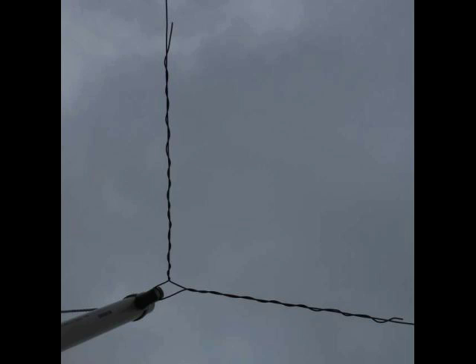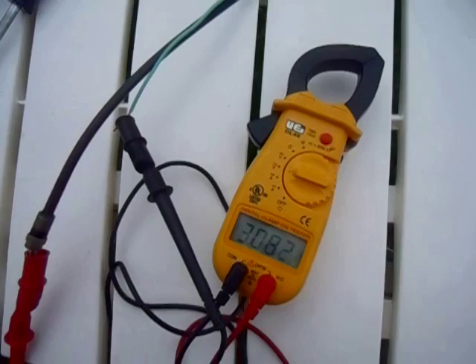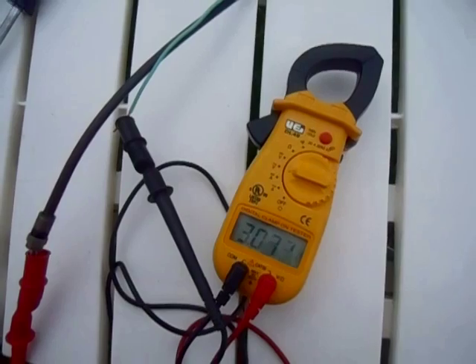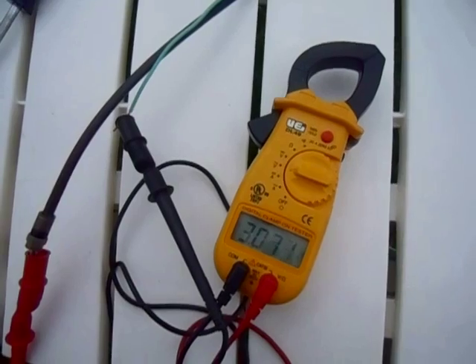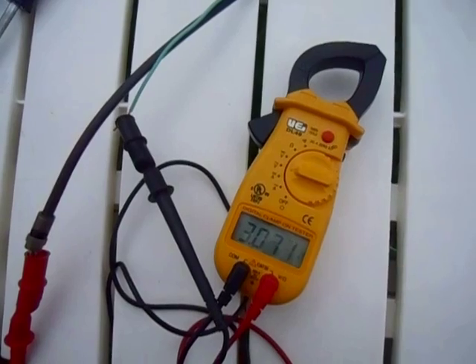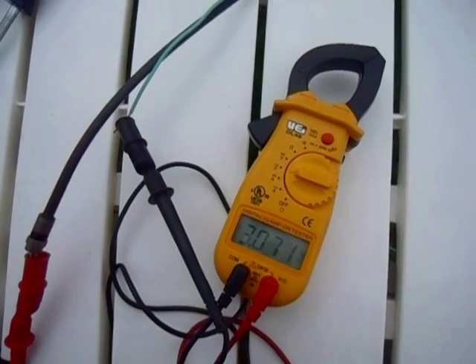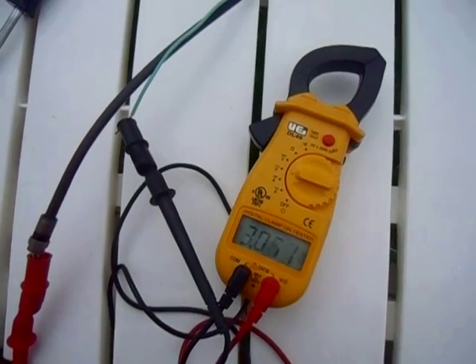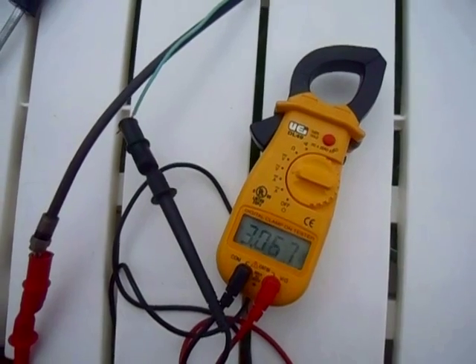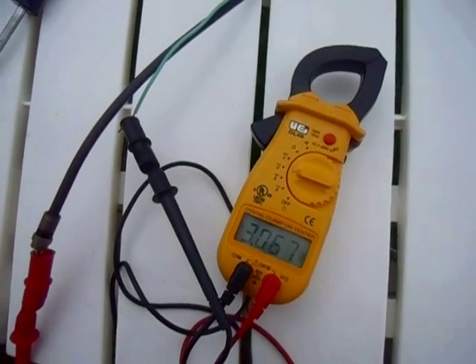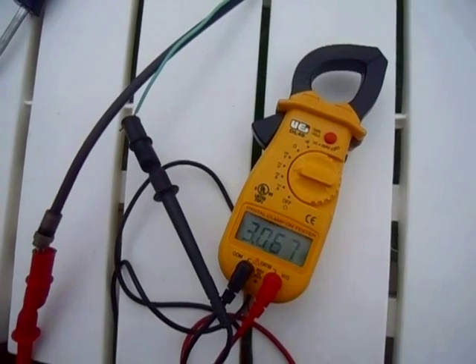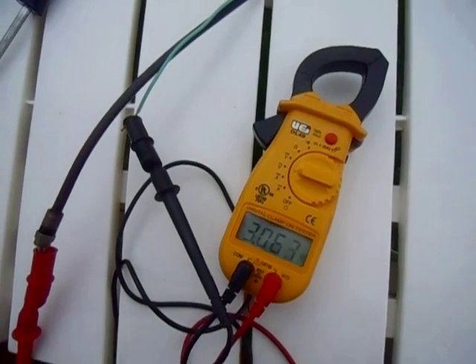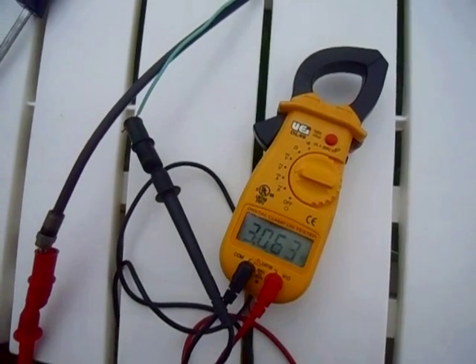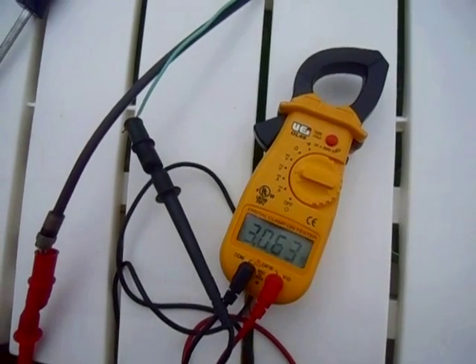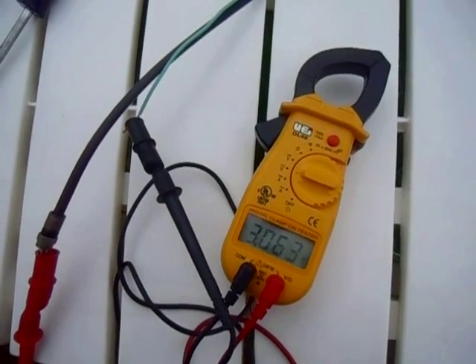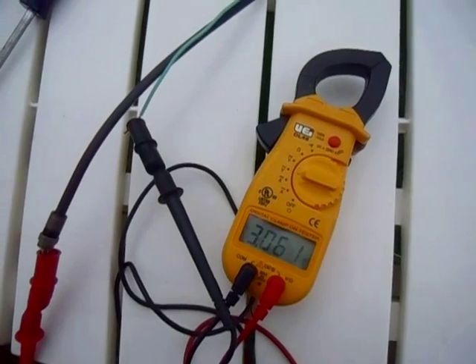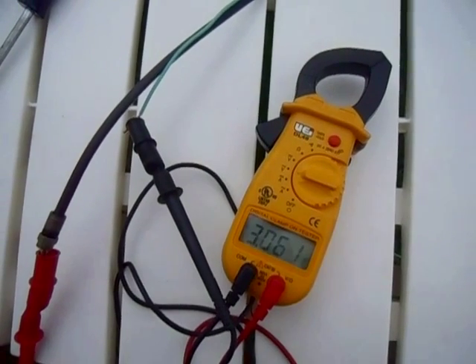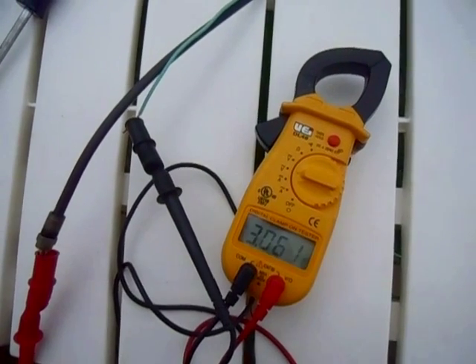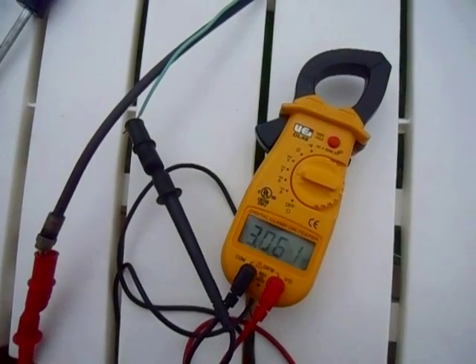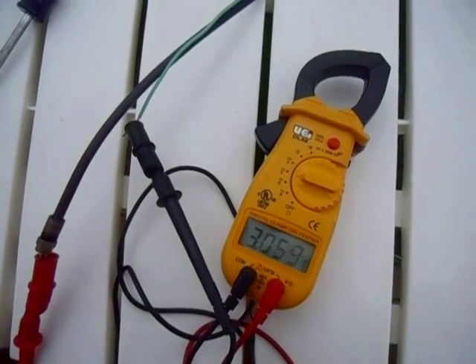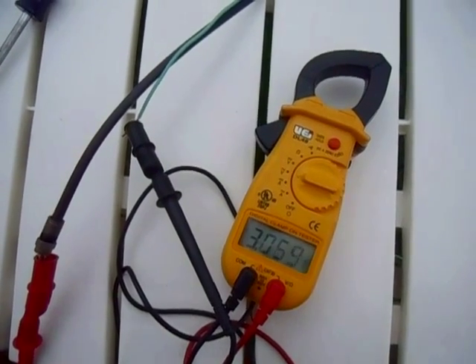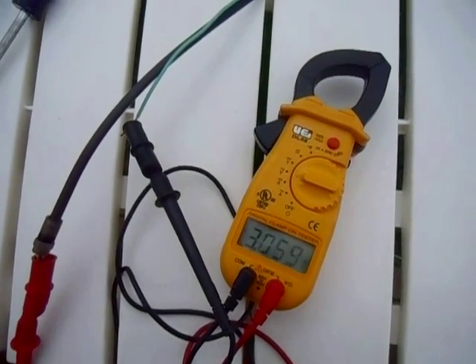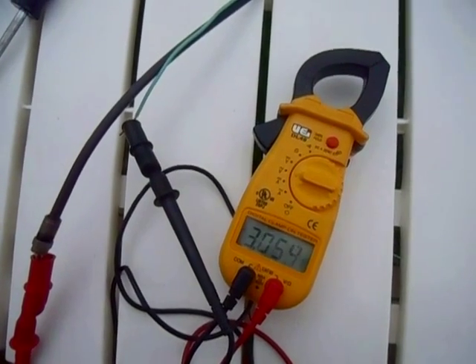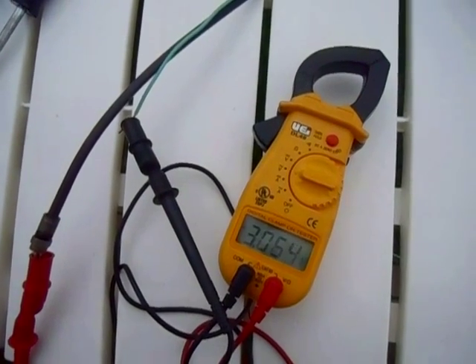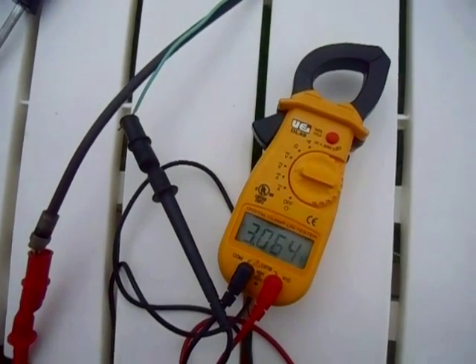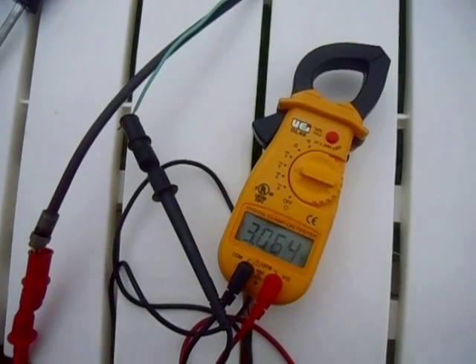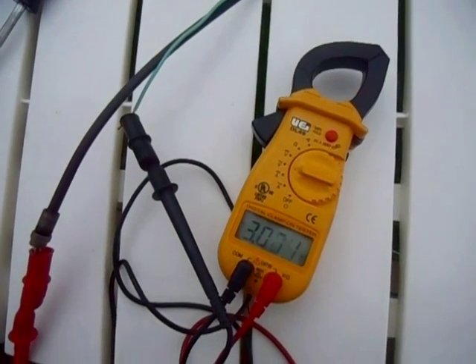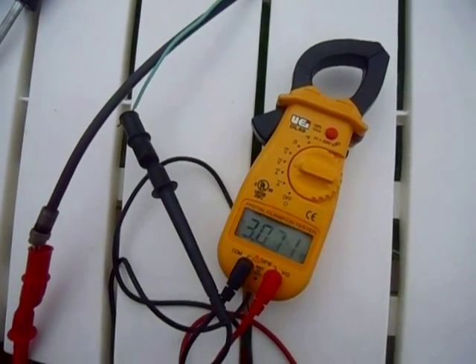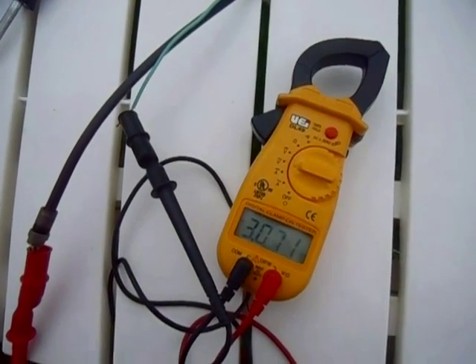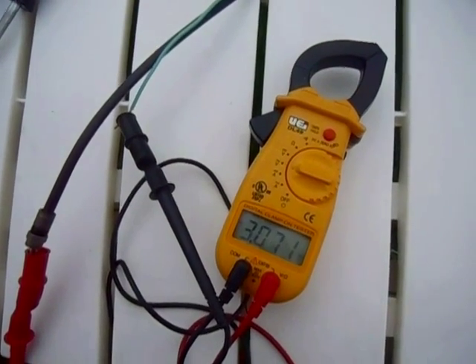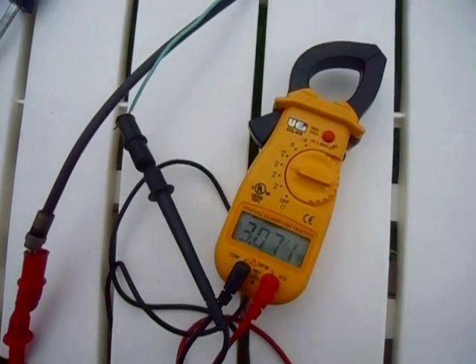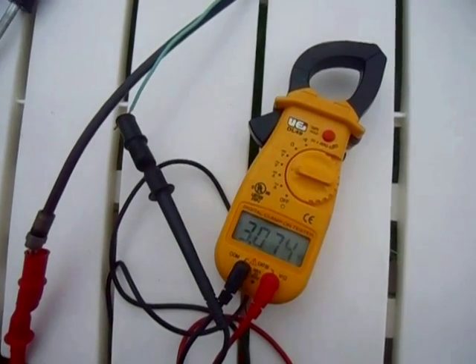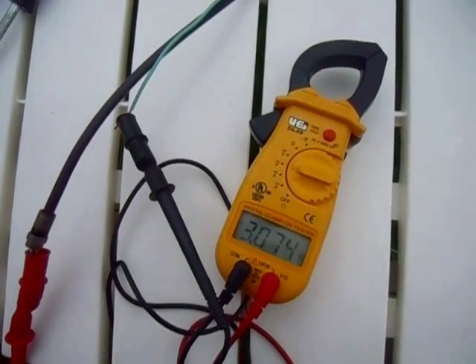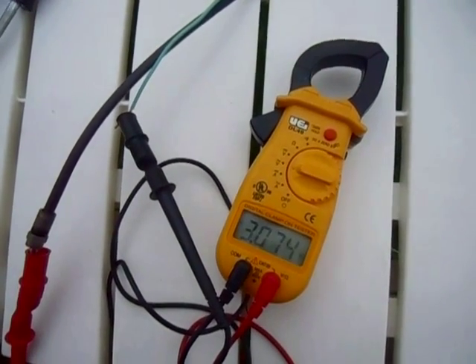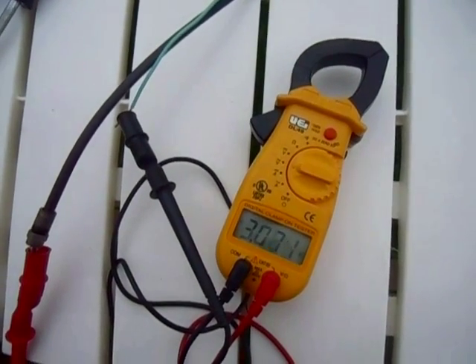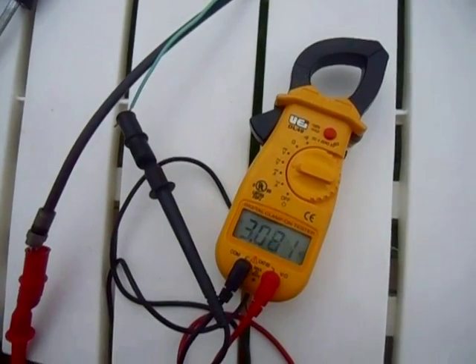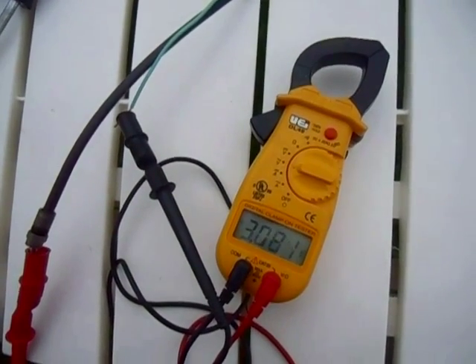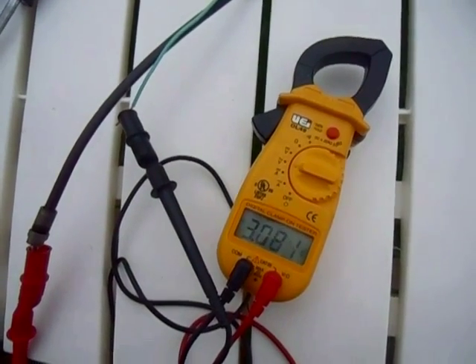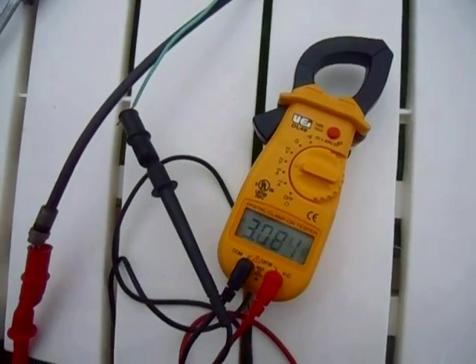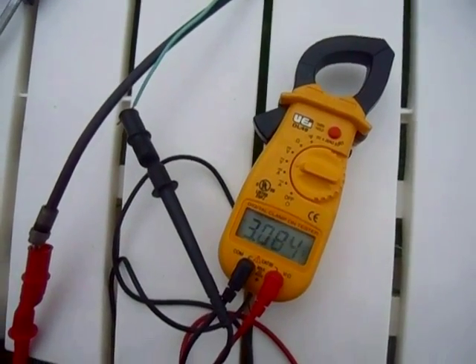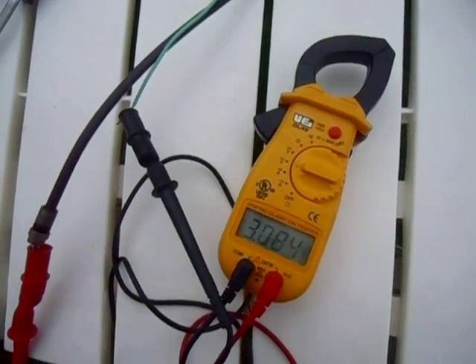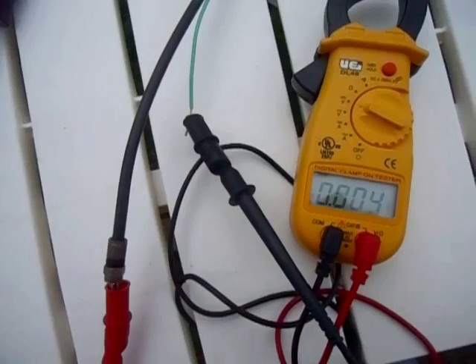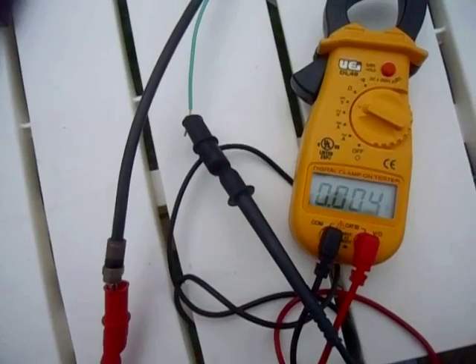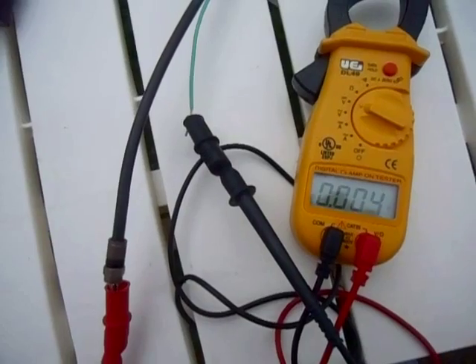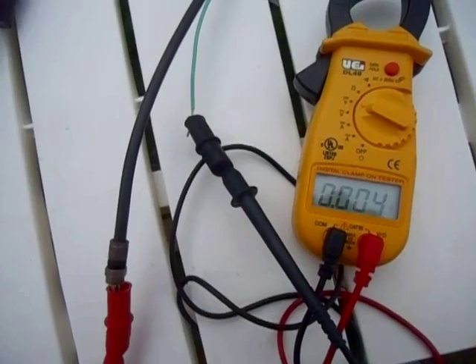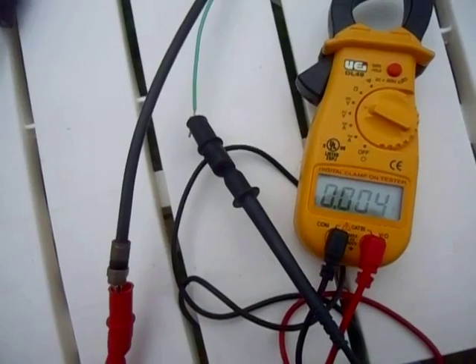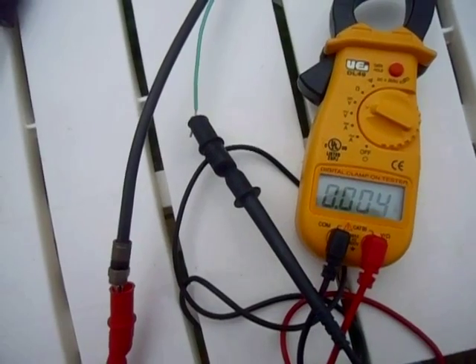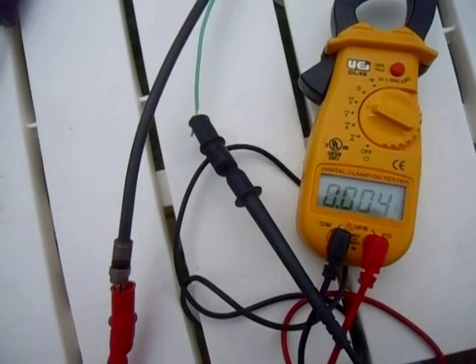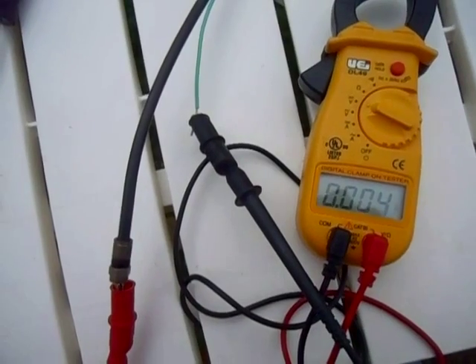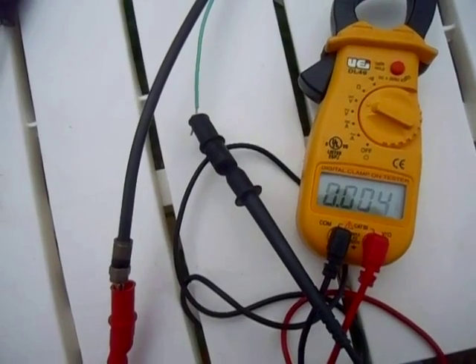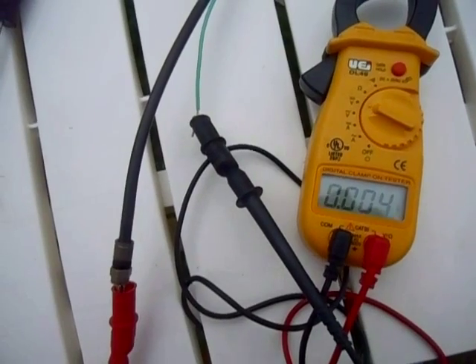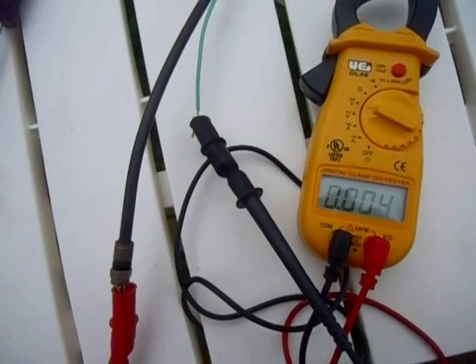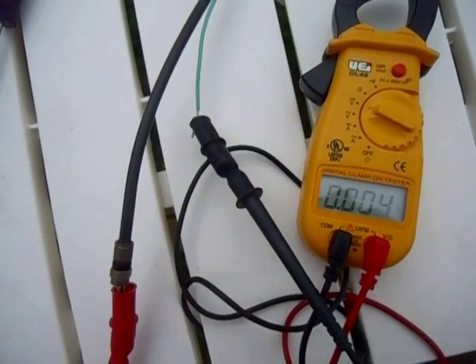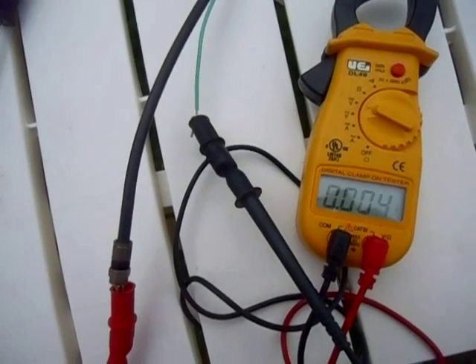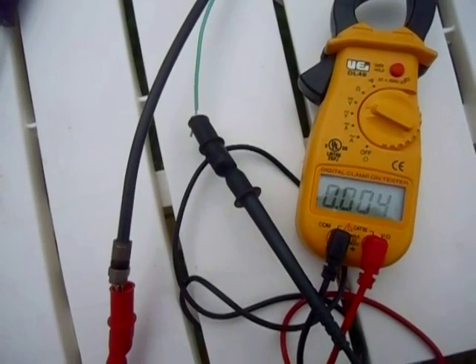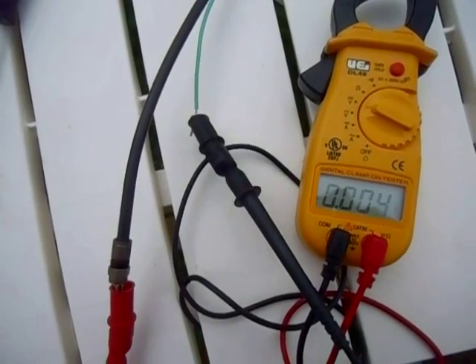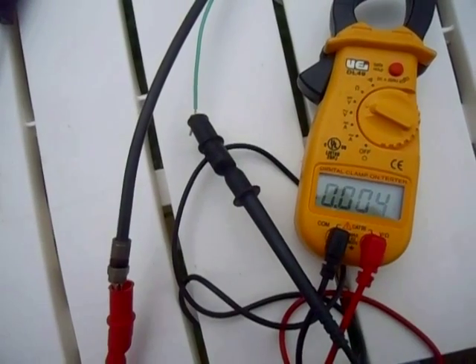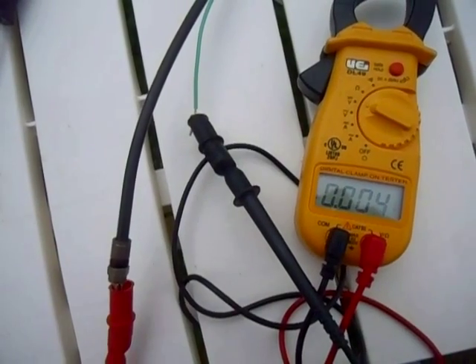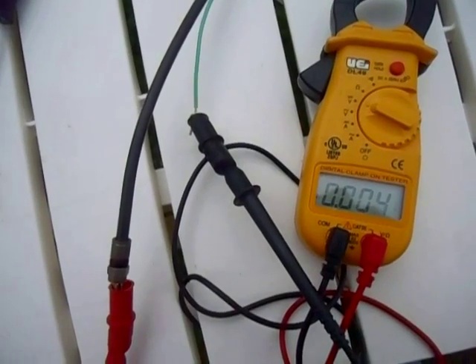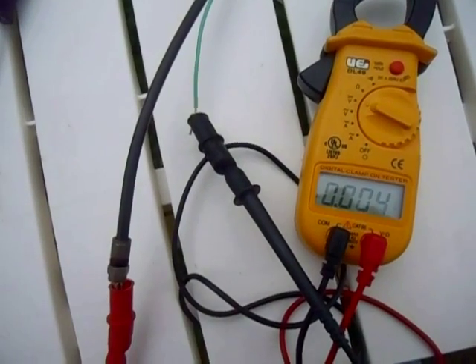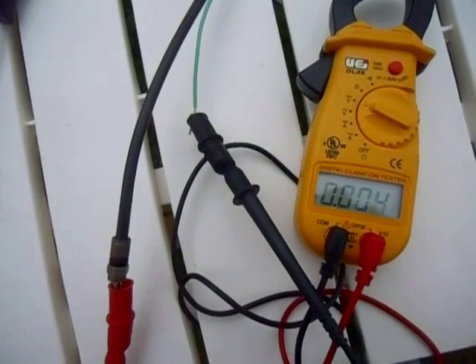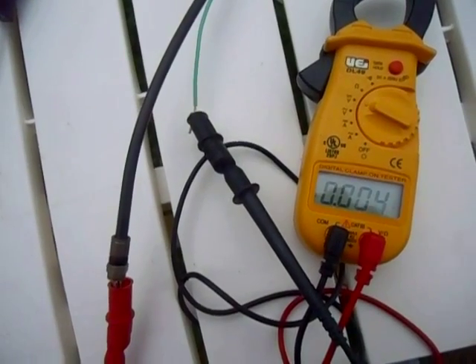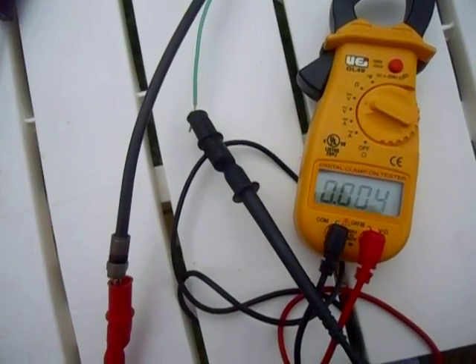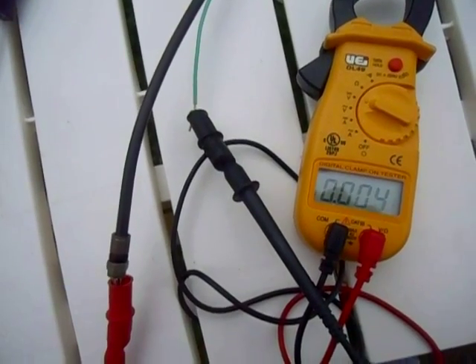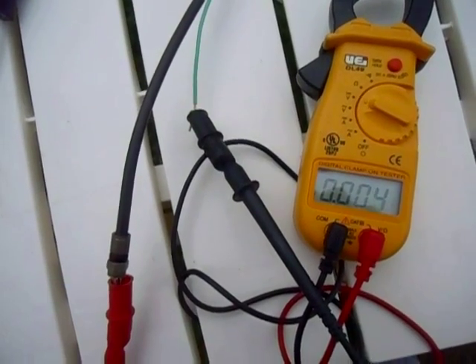There is the loop antenna alone, making 3 volts AC. Not making very much DC at all.